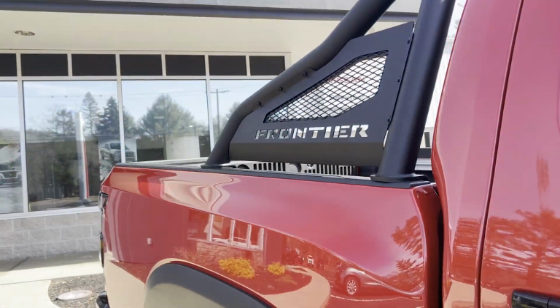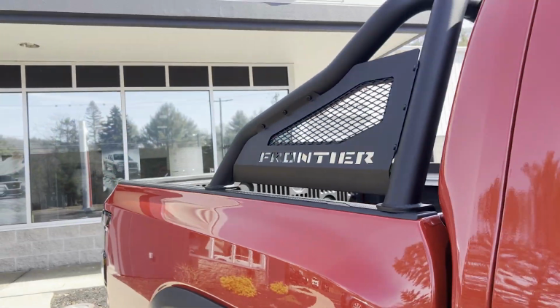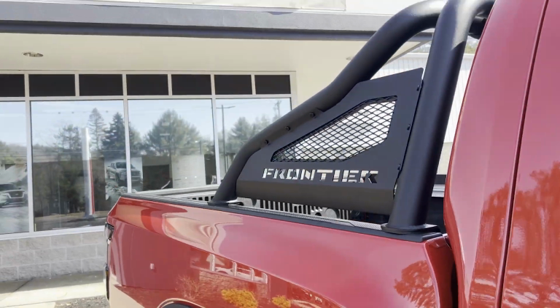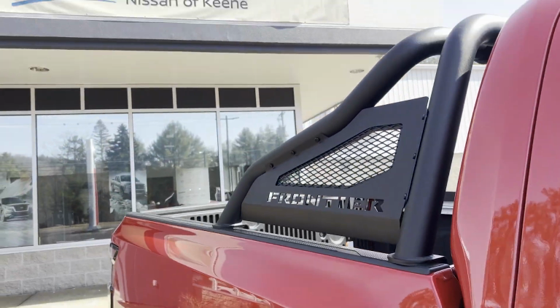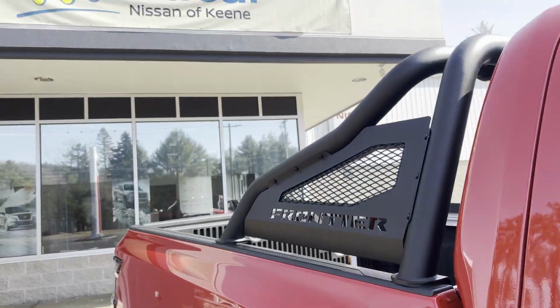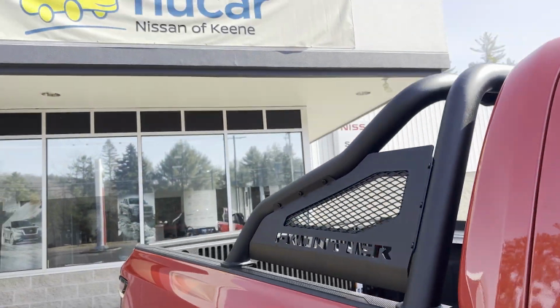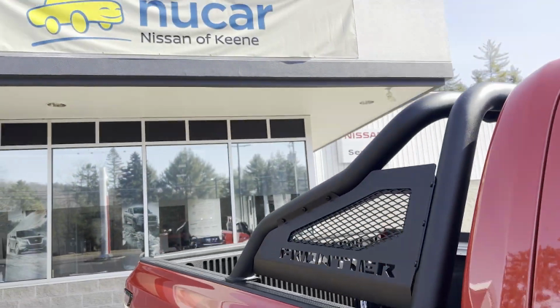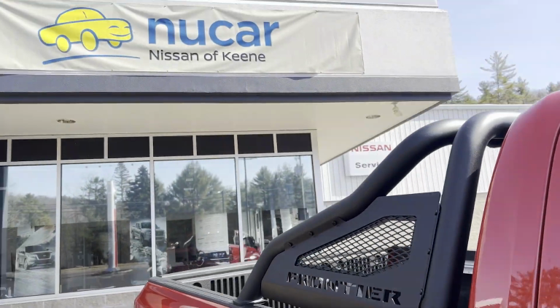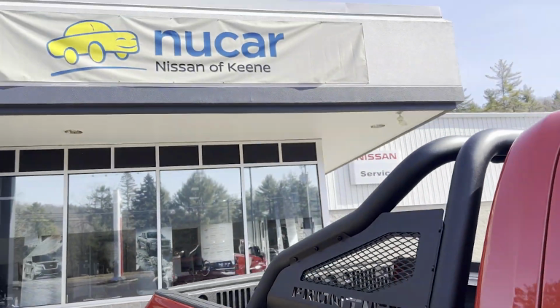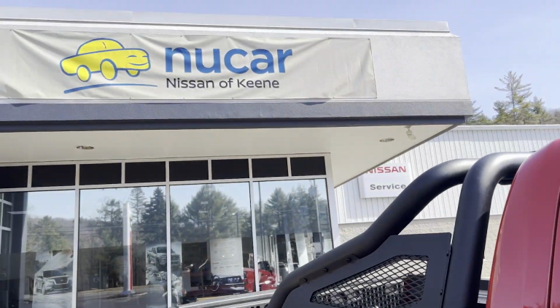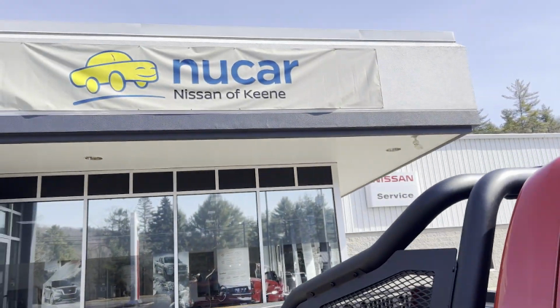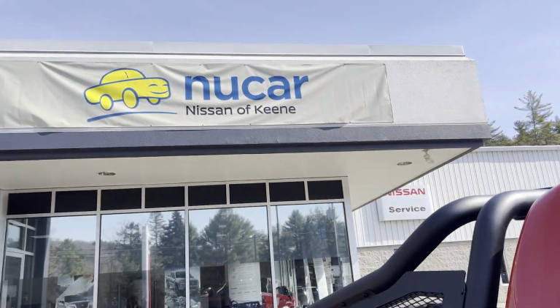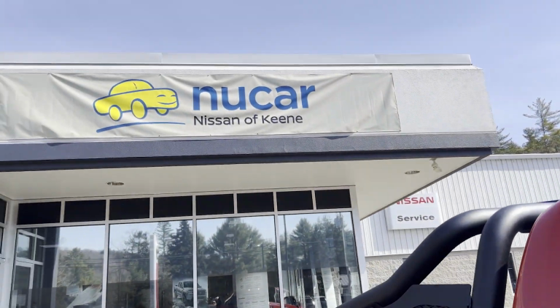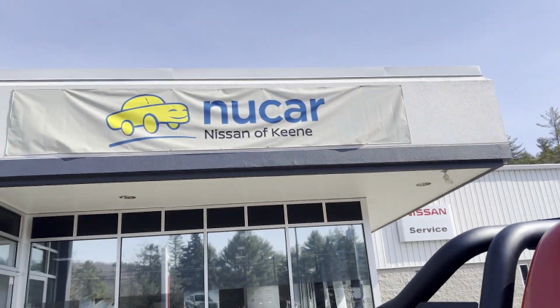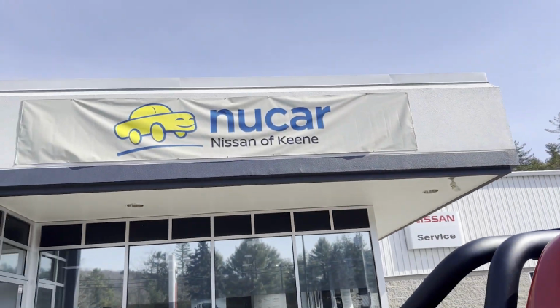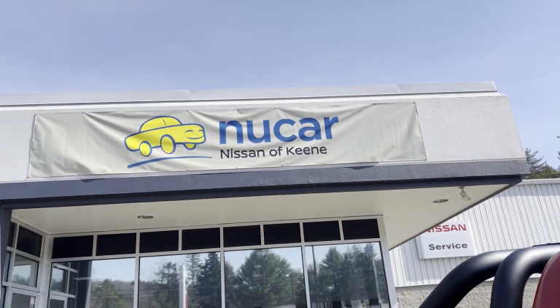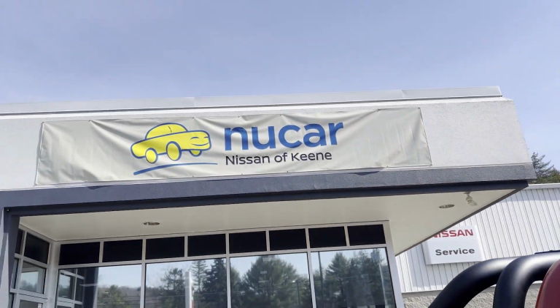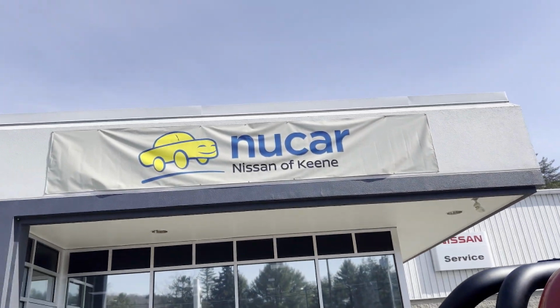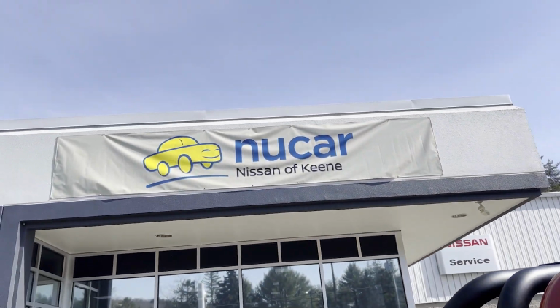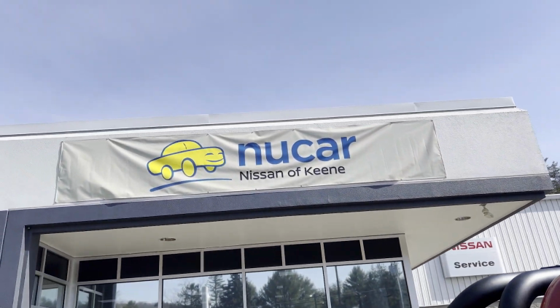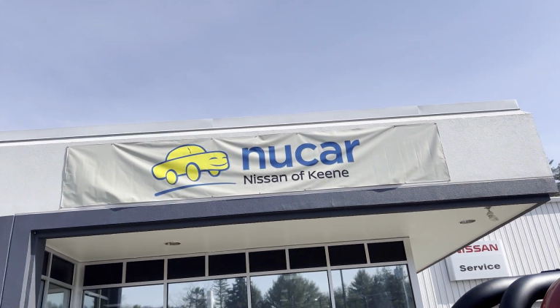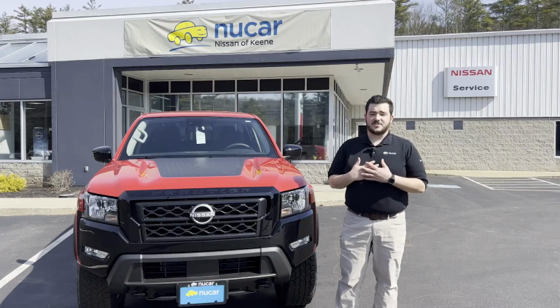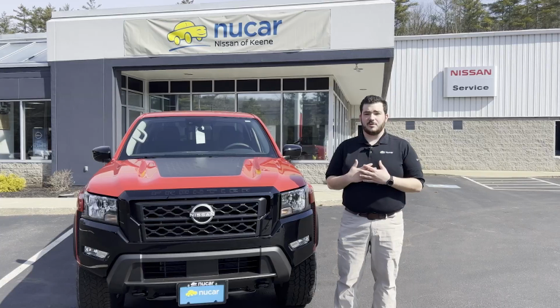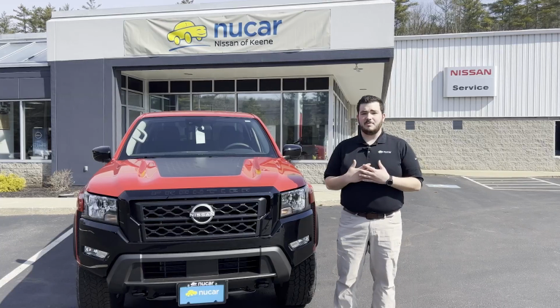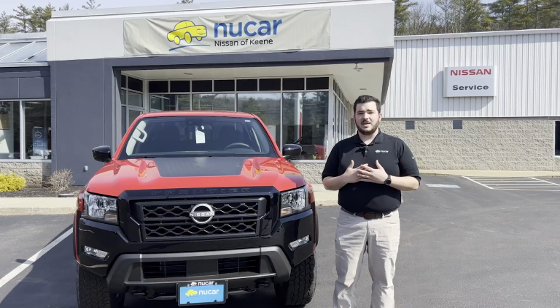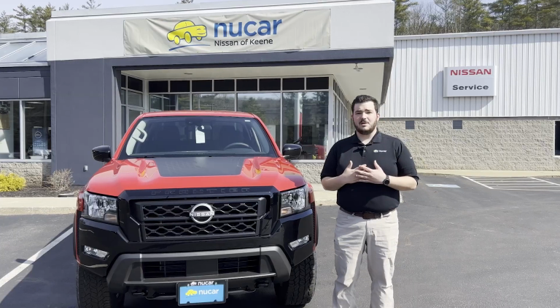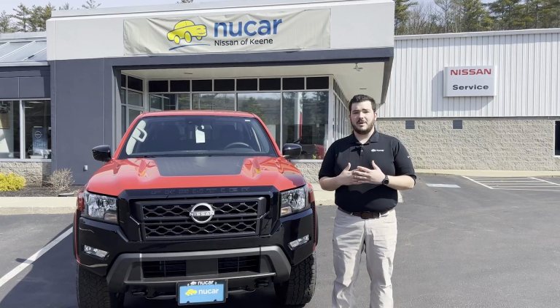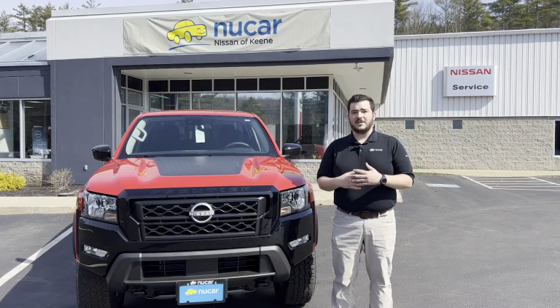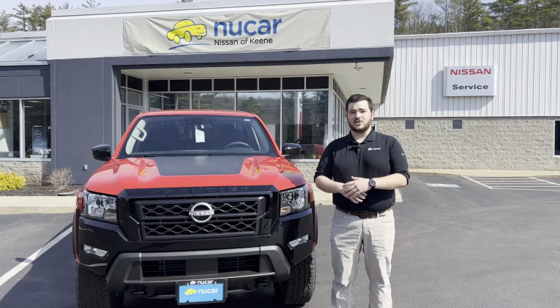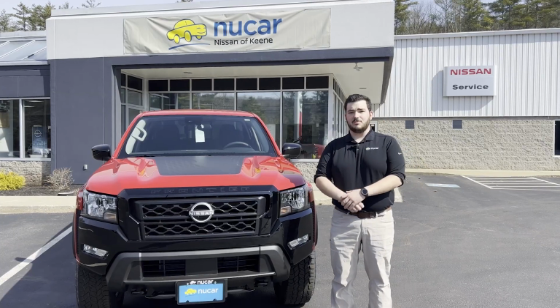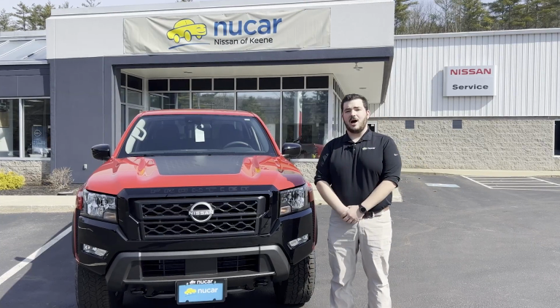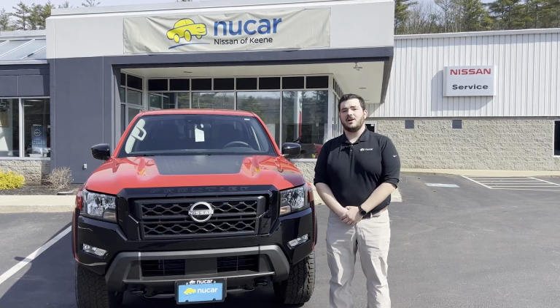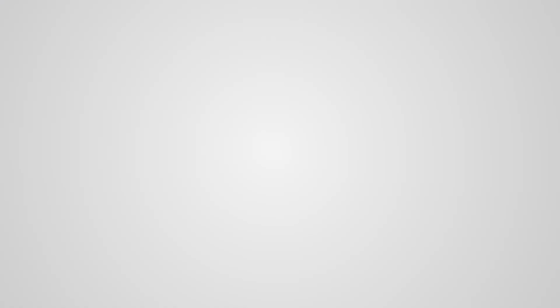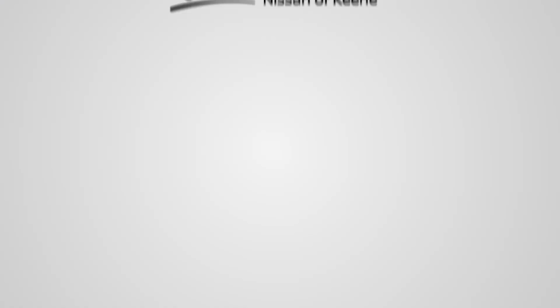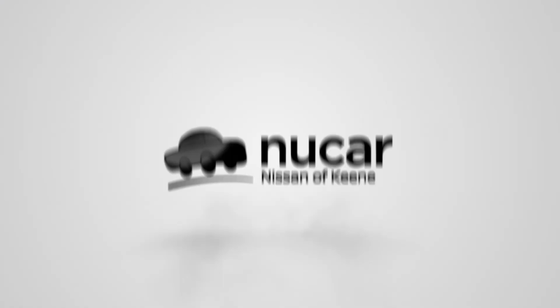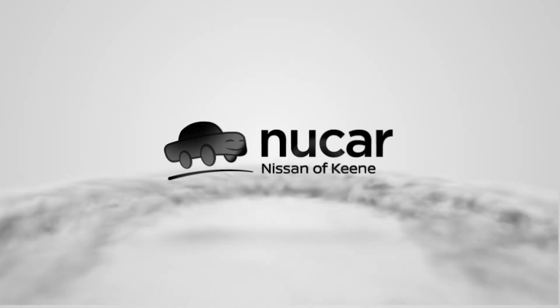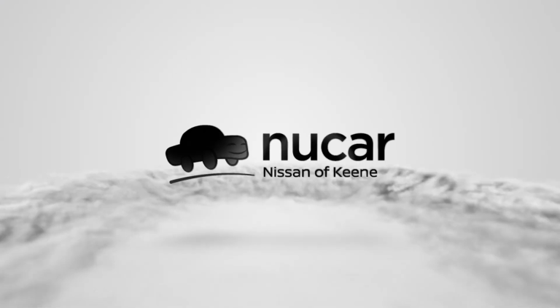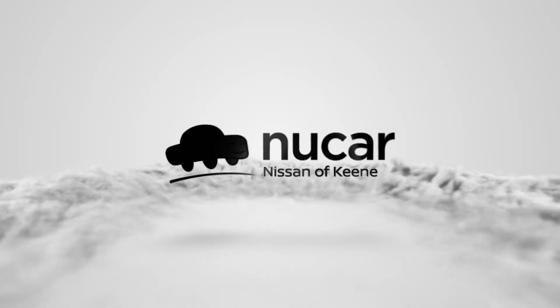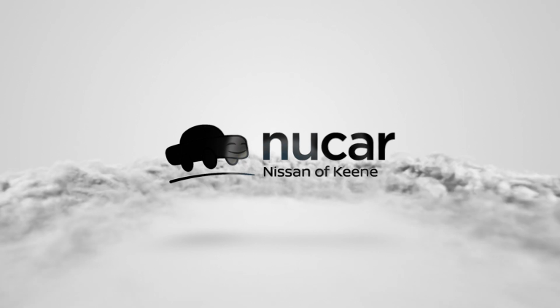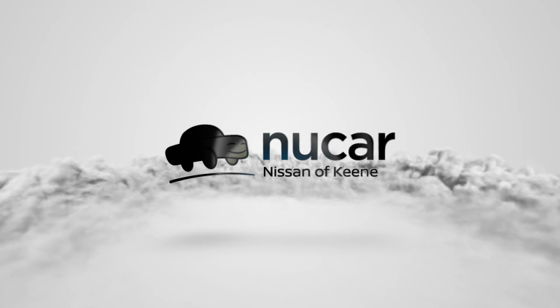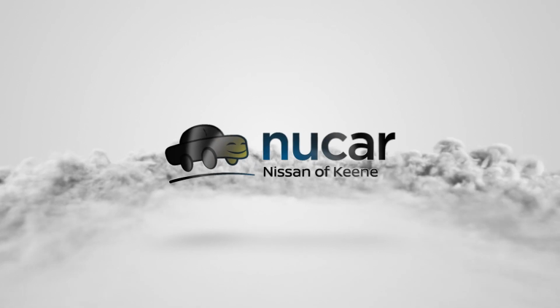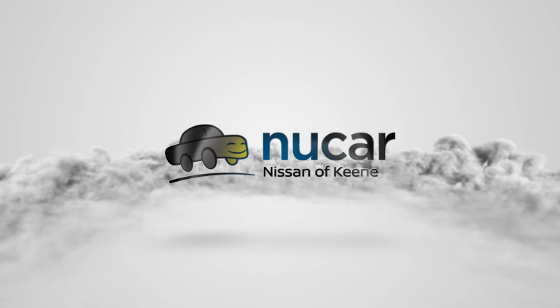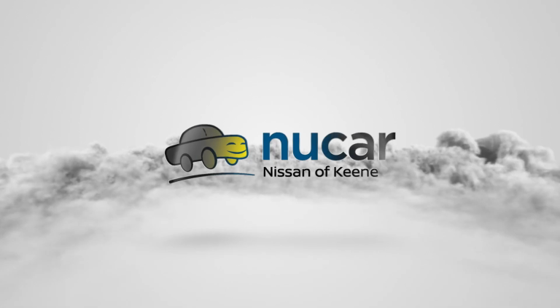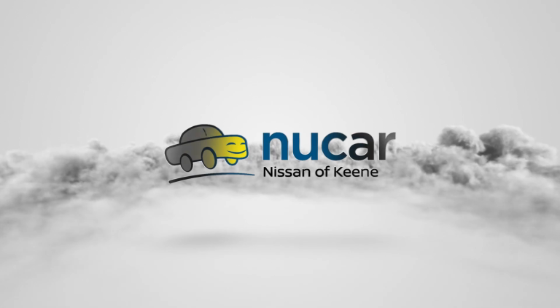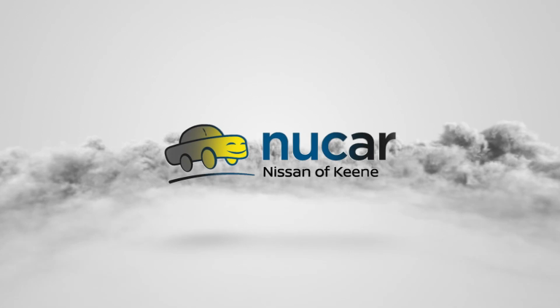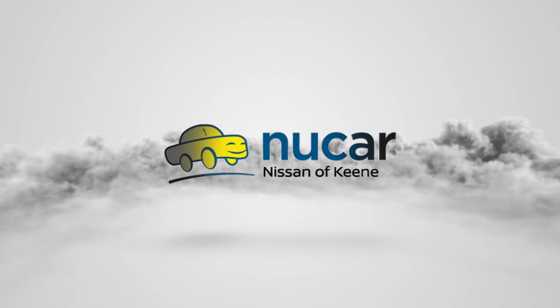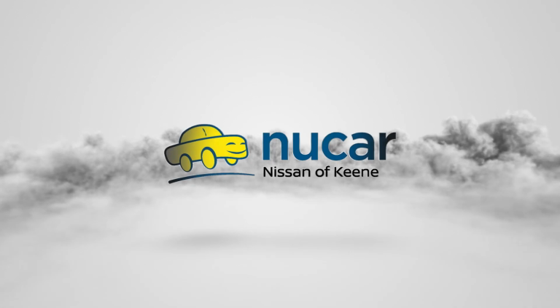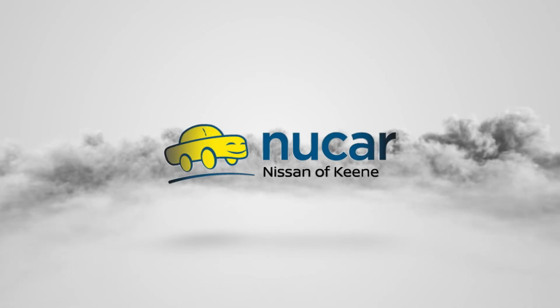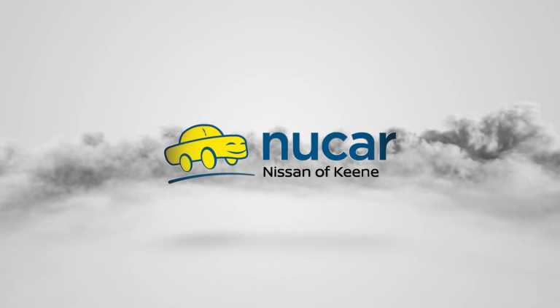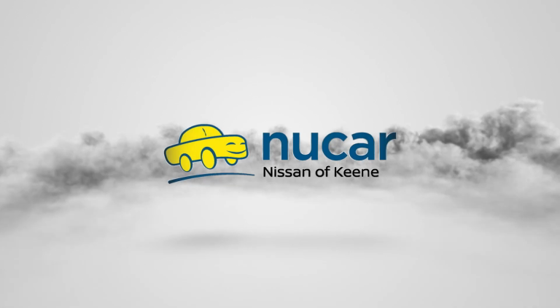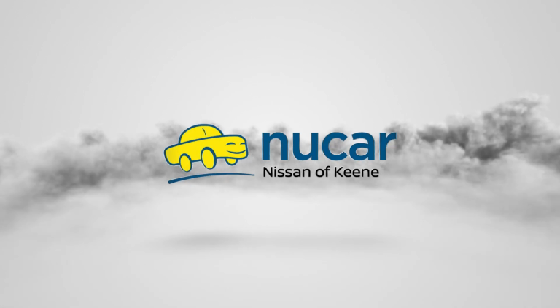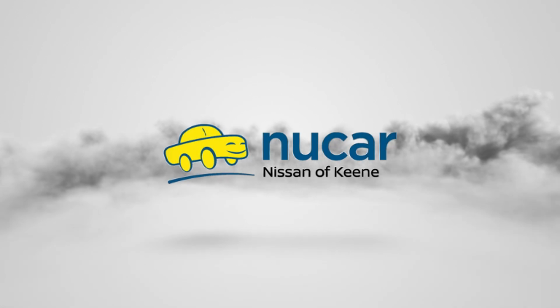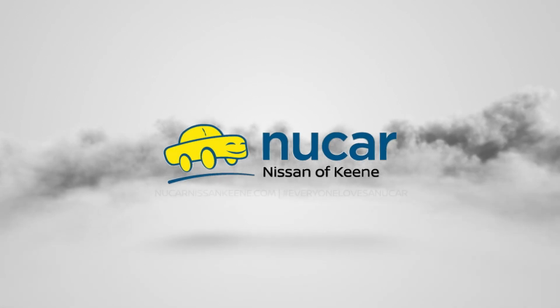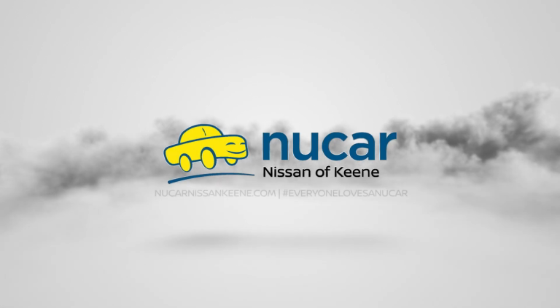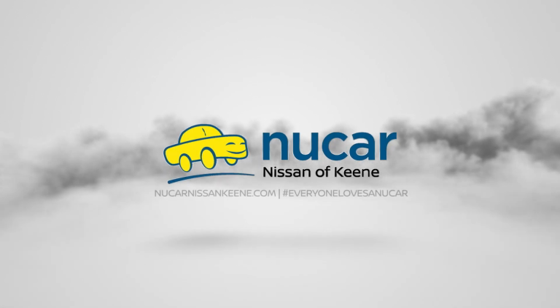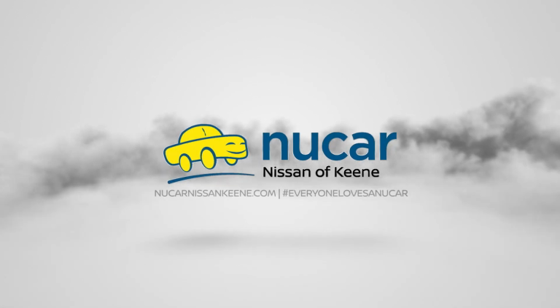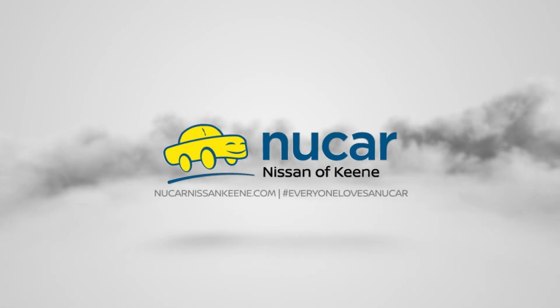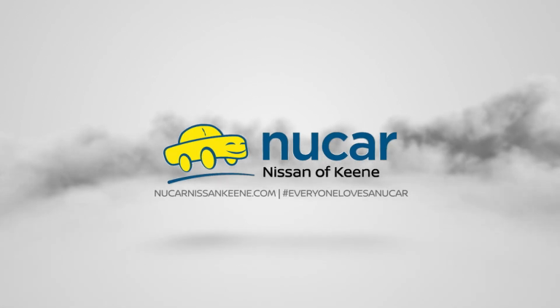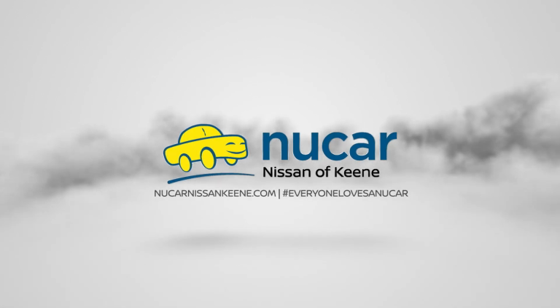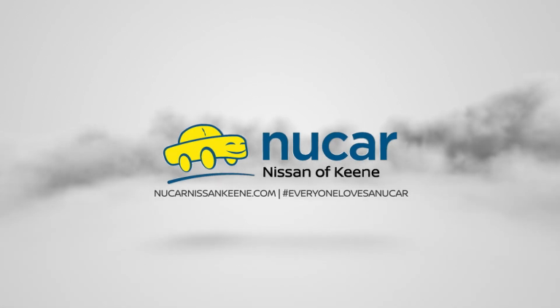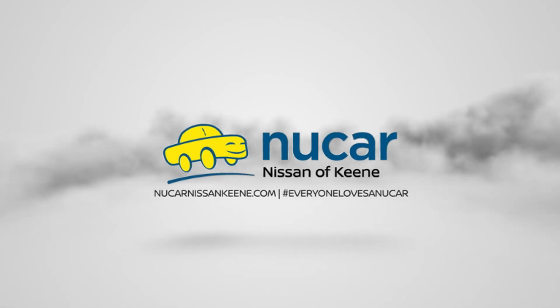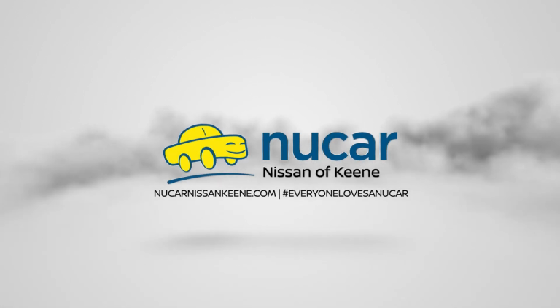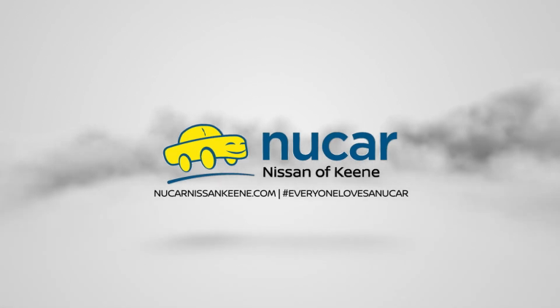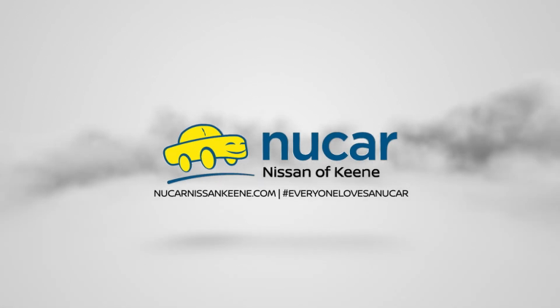Come on down to New Car Nissan of Keen and ask for me, Ben Germano, to see why everyone loves a new car.